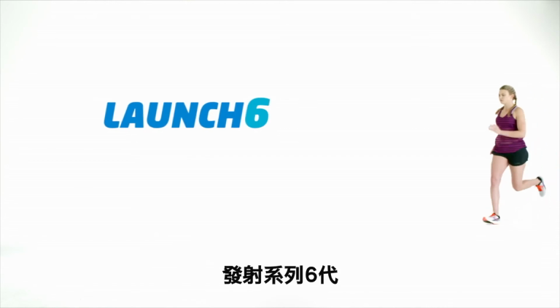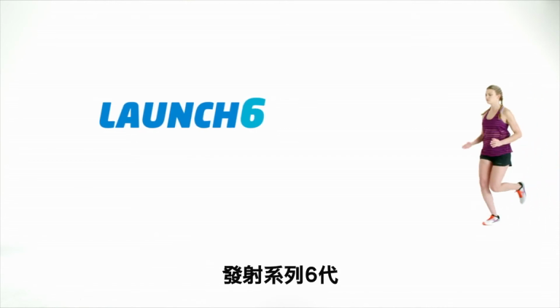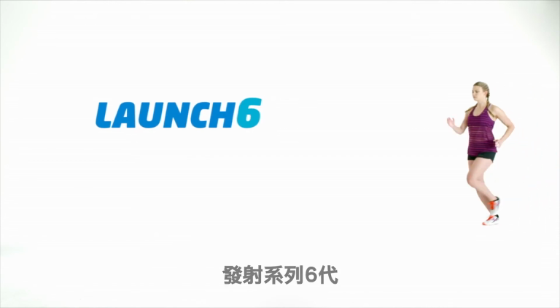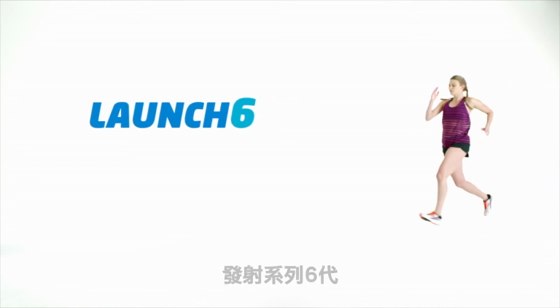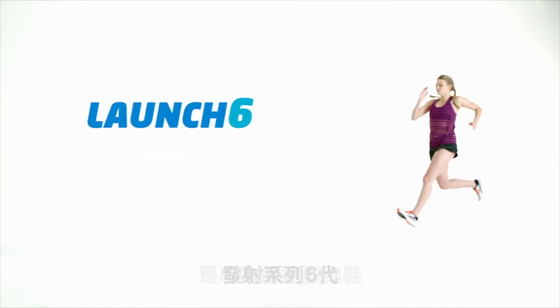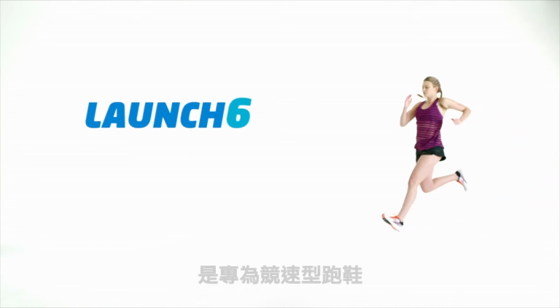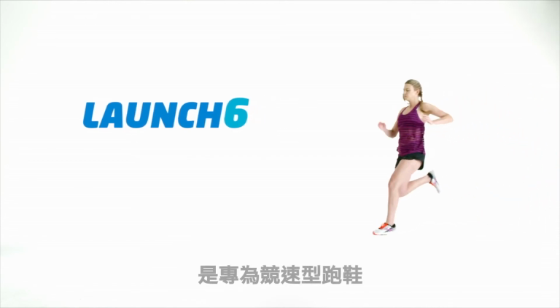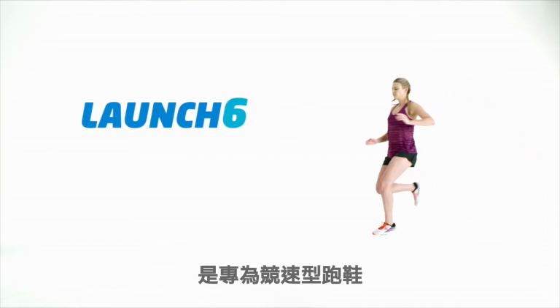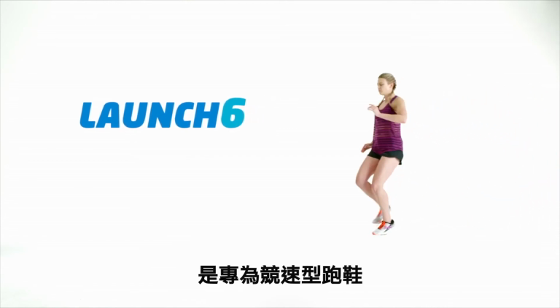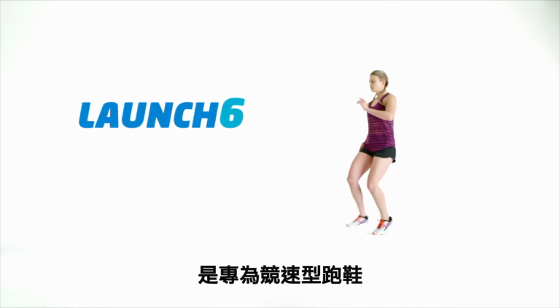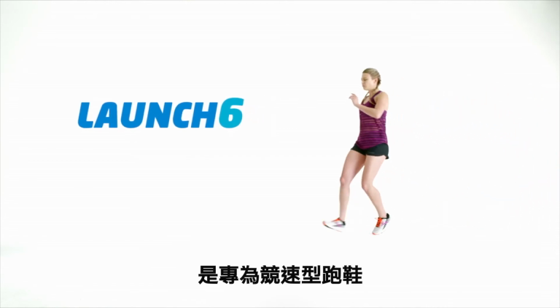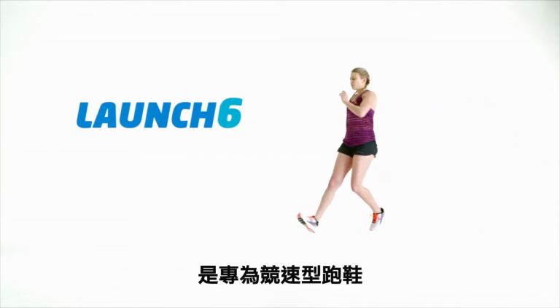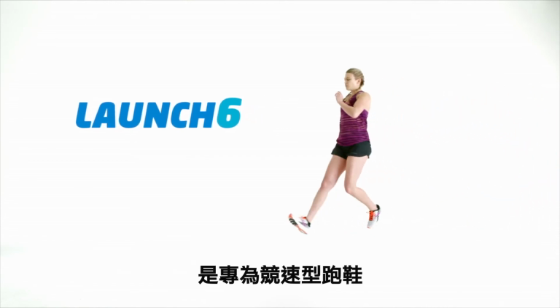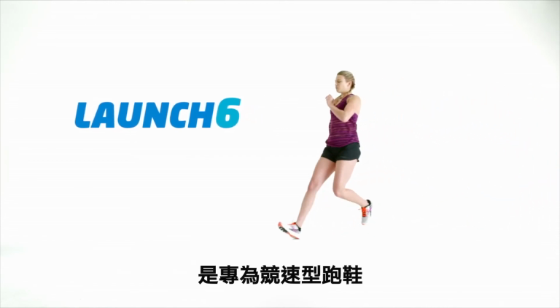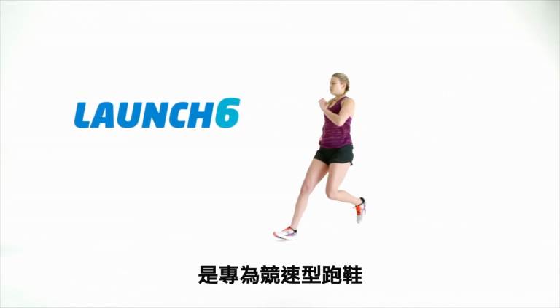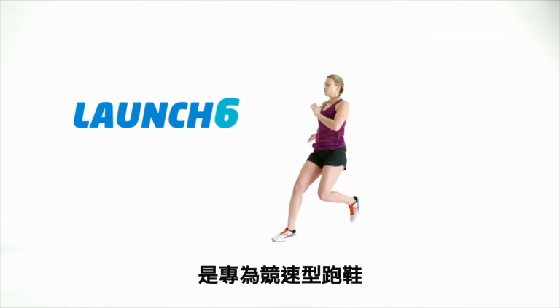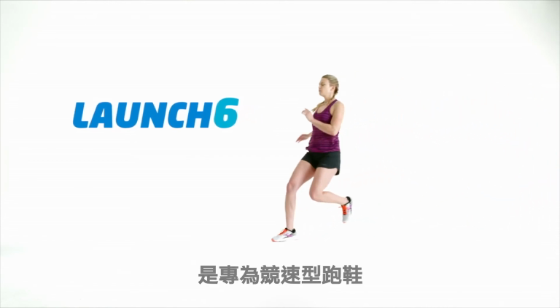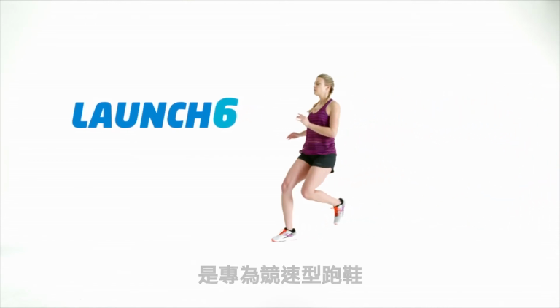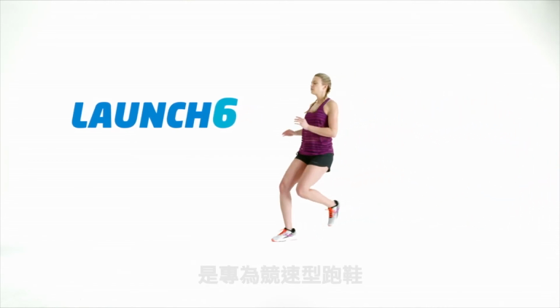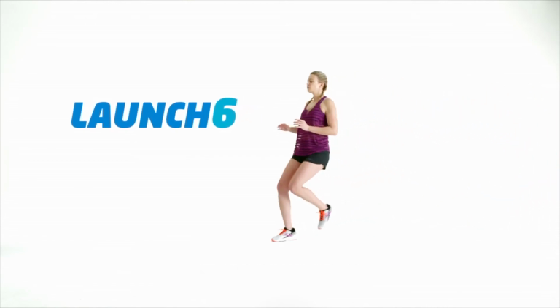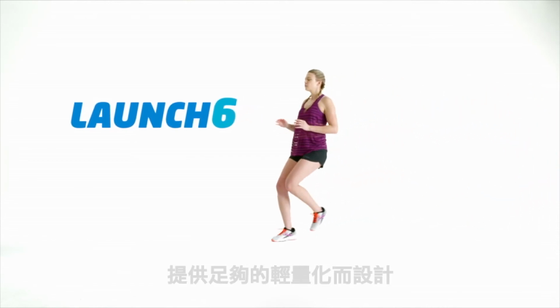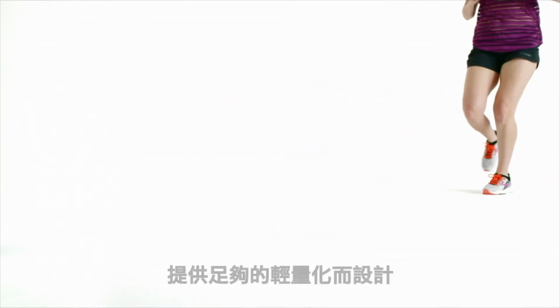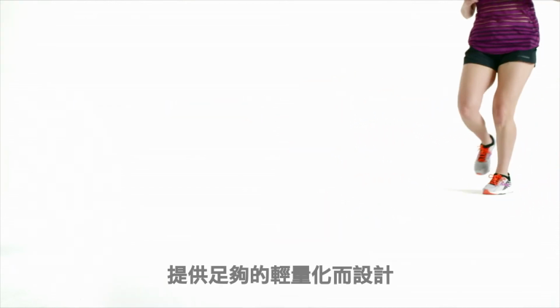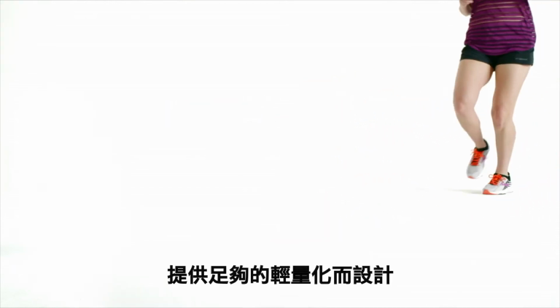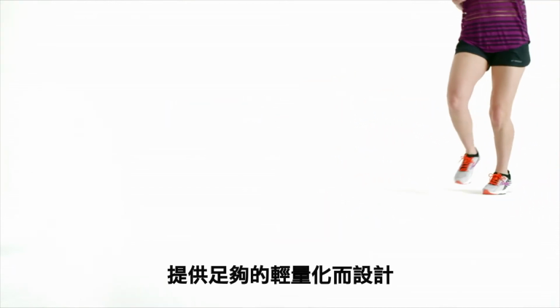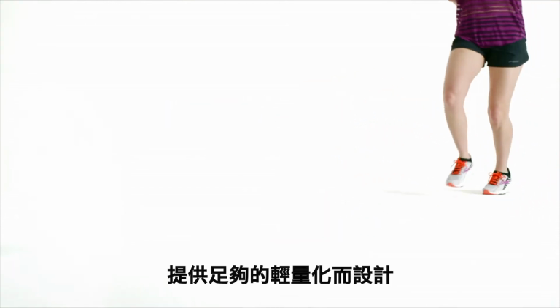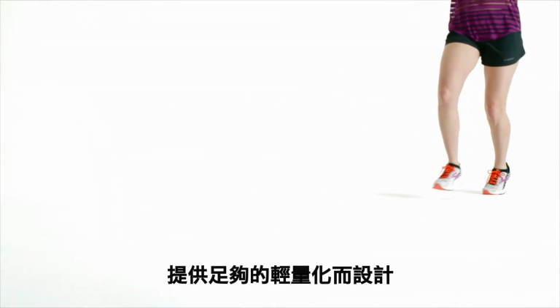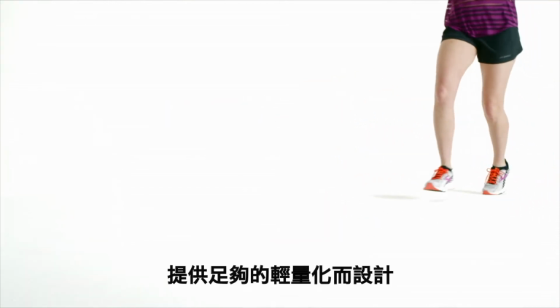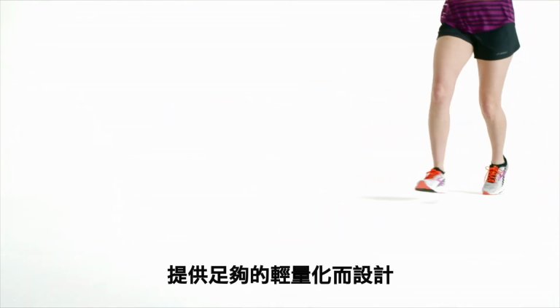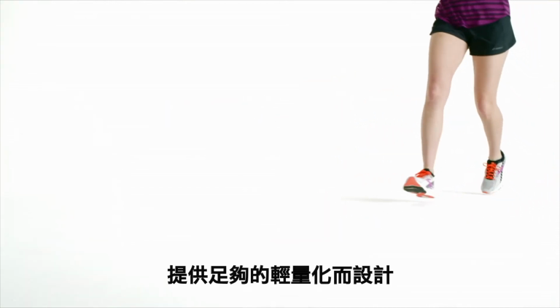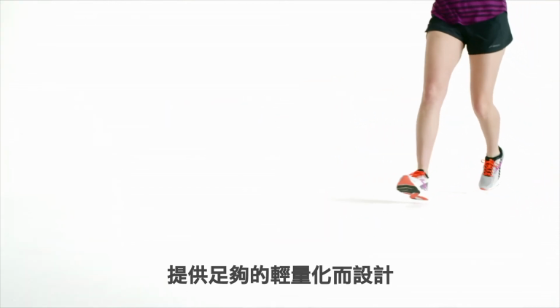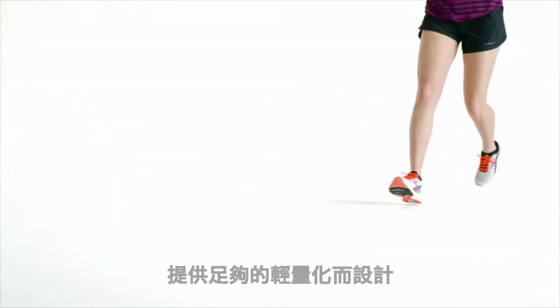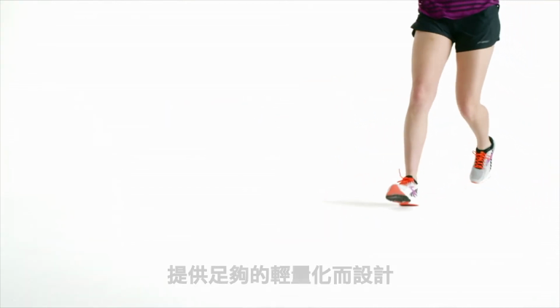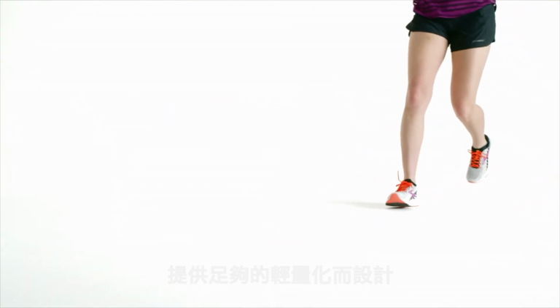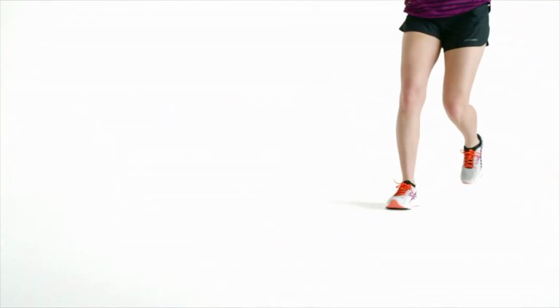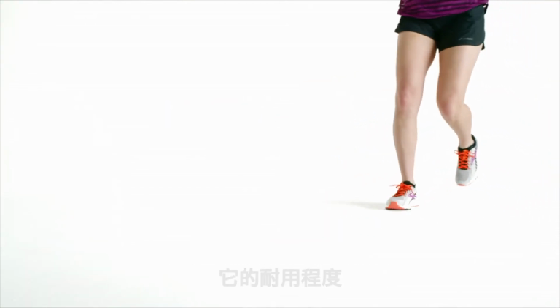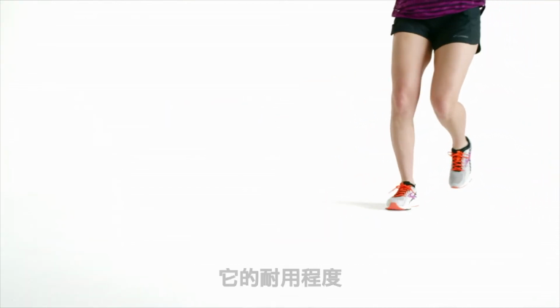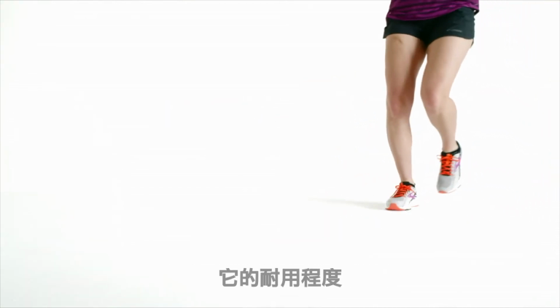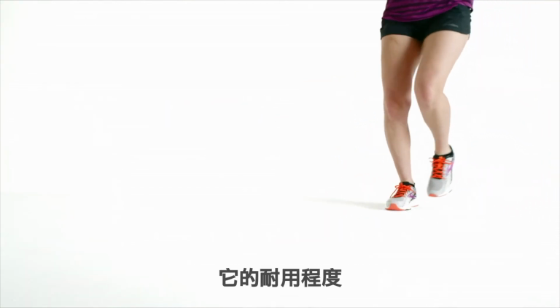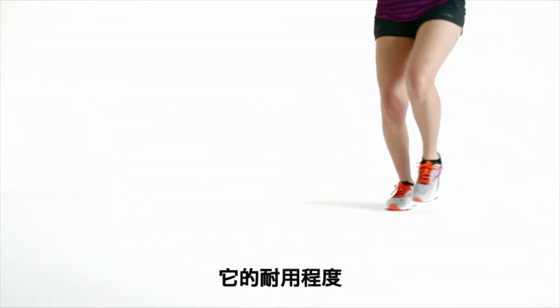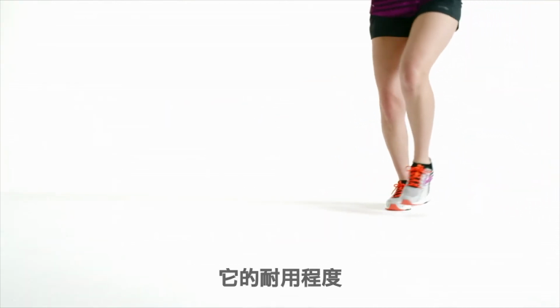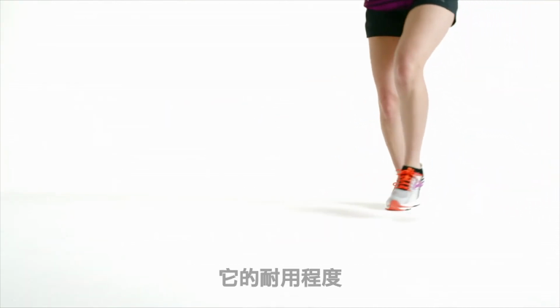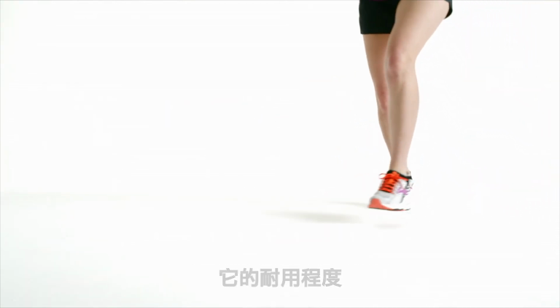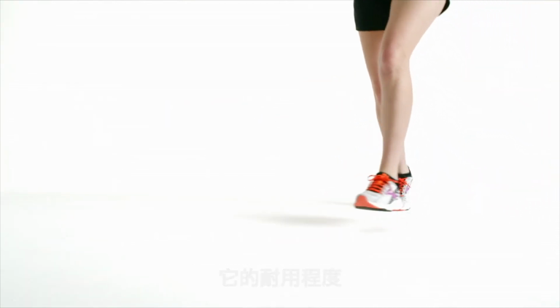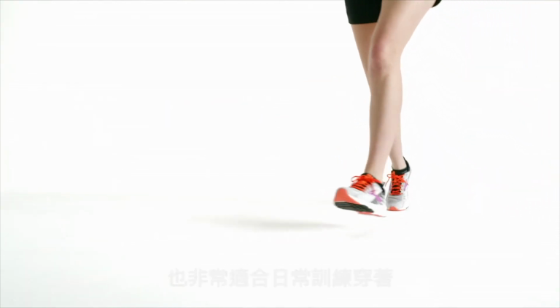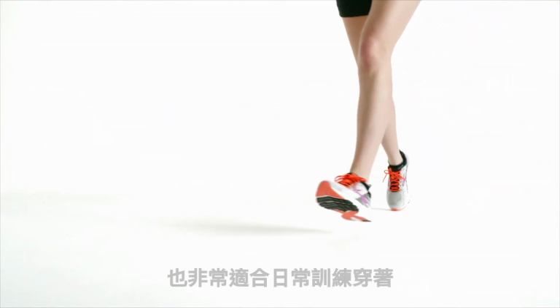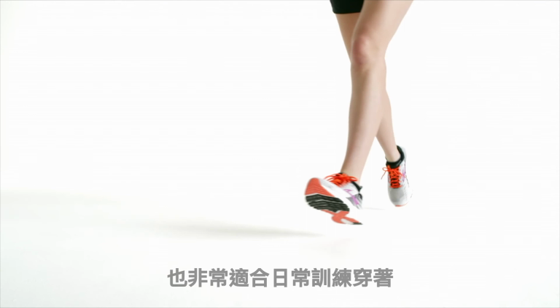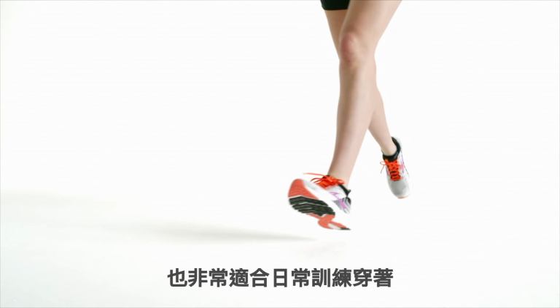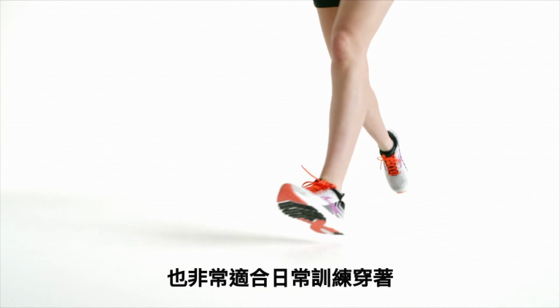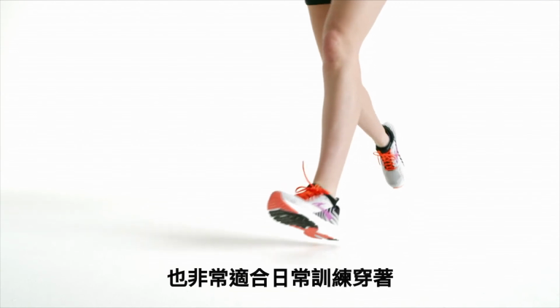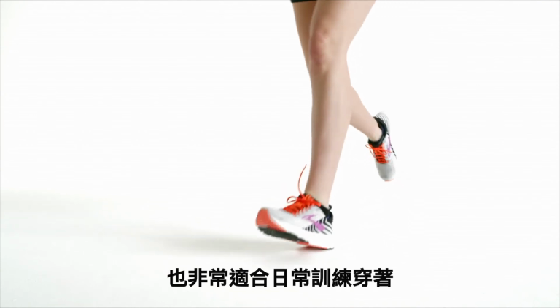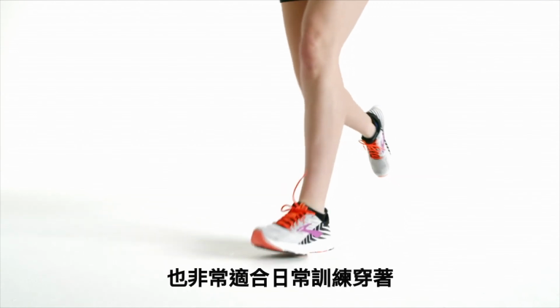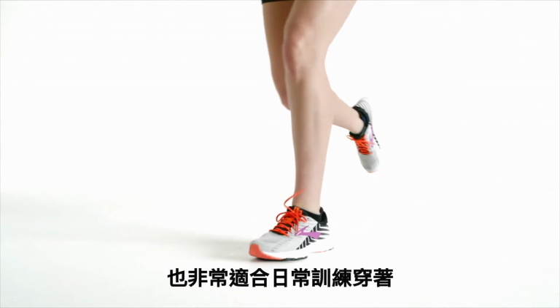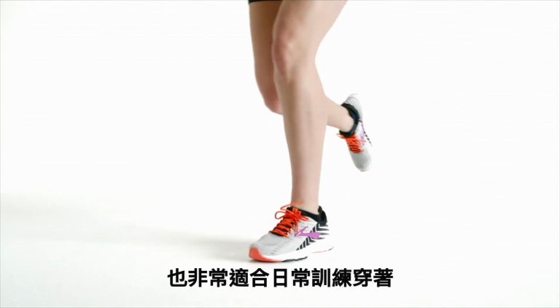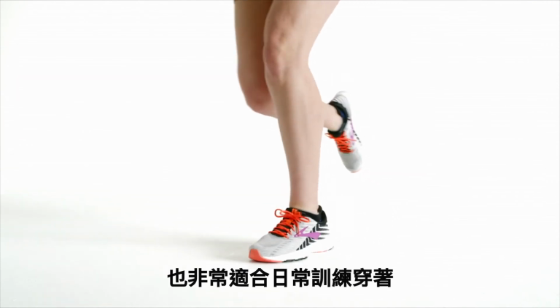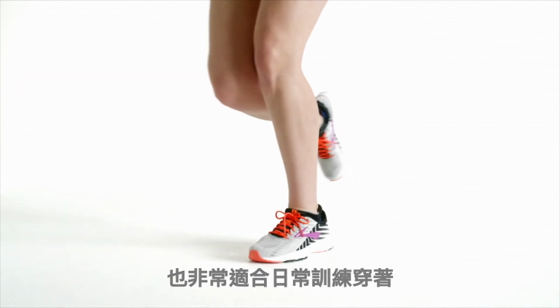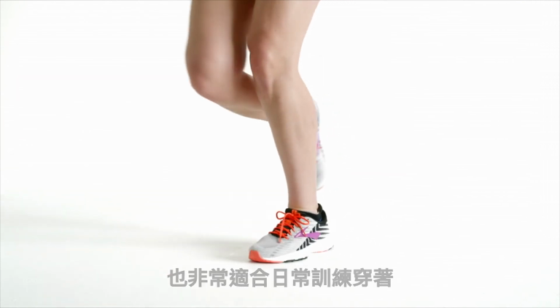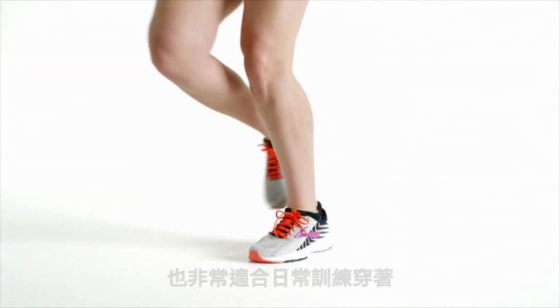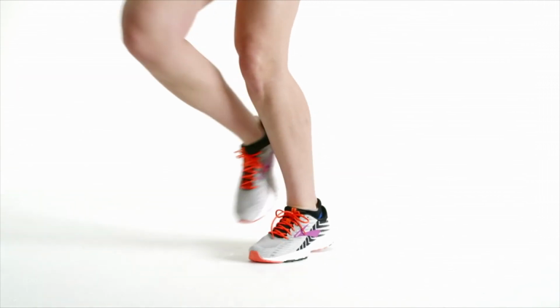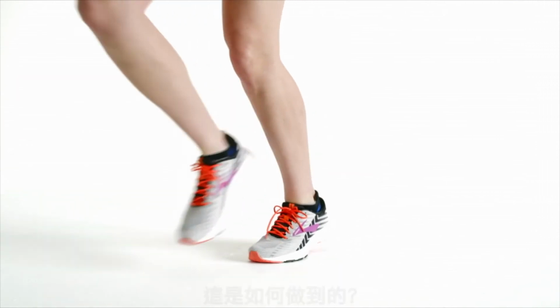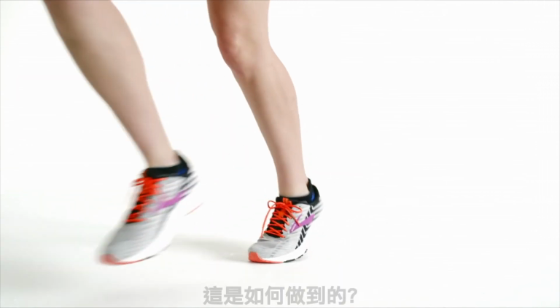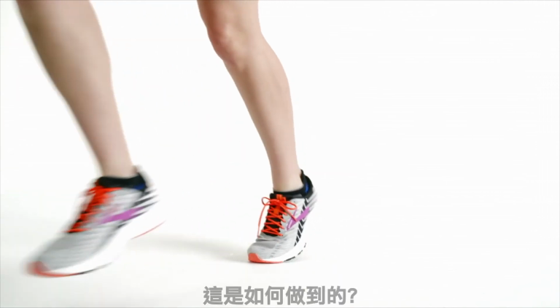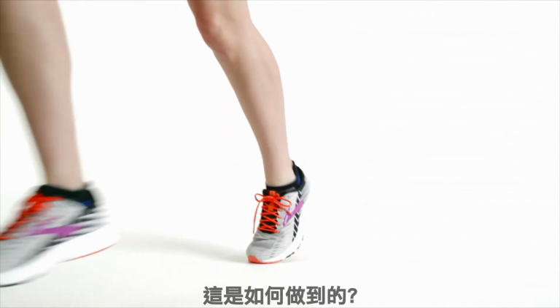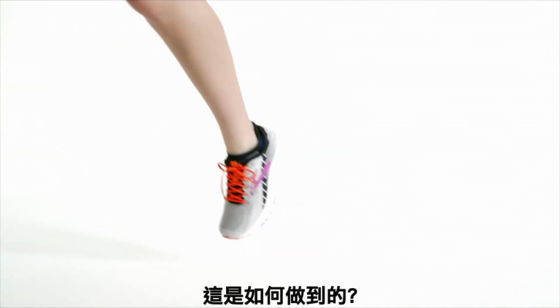The Launch 6 is designed to be light enough for a racing flat and substantial enough to handle daily training. Here's how.